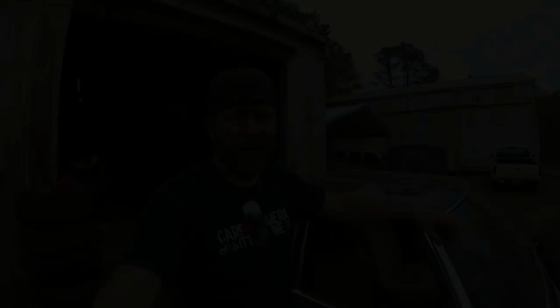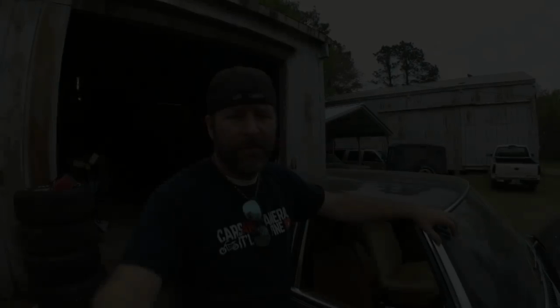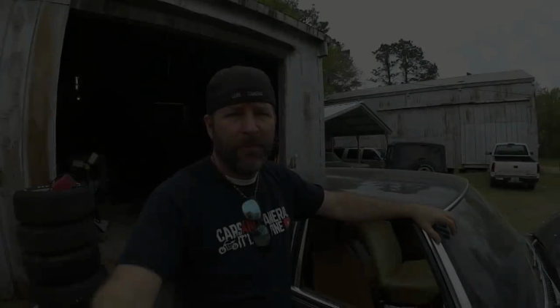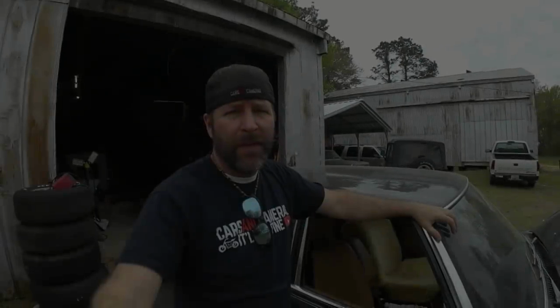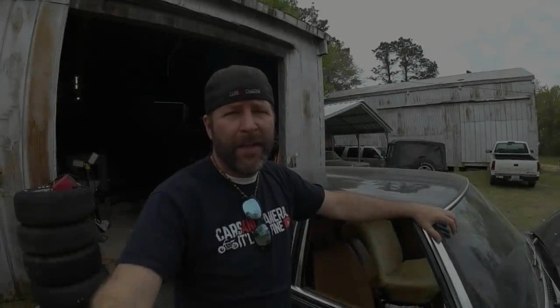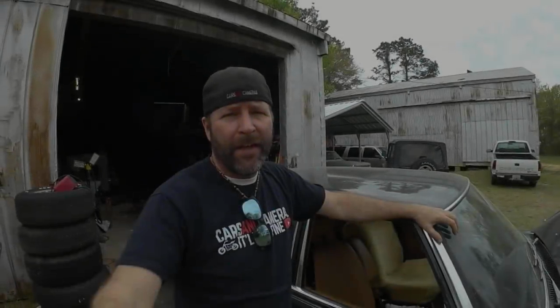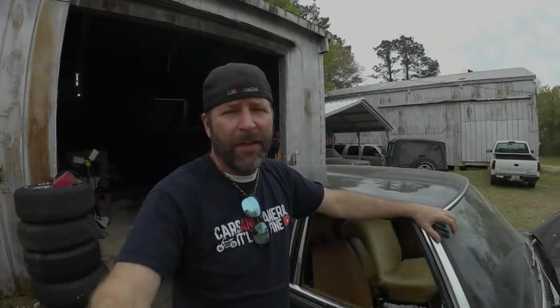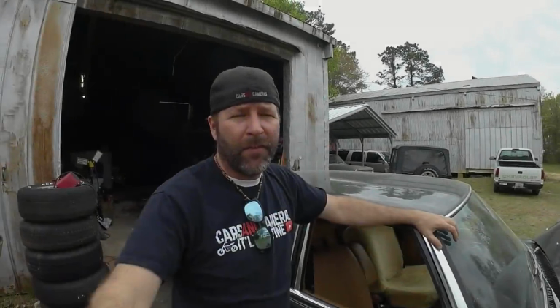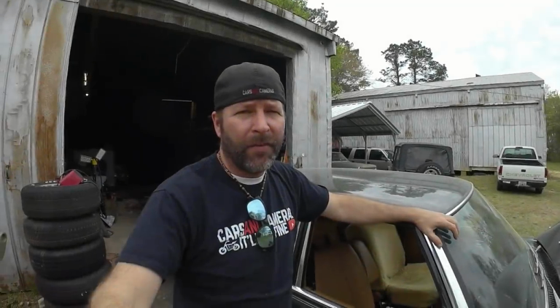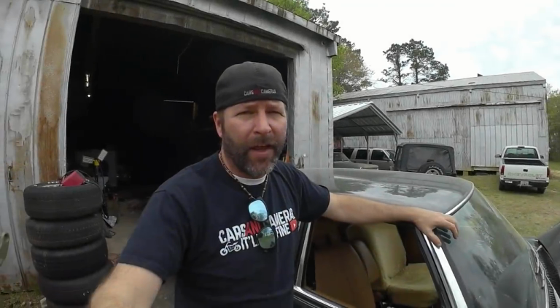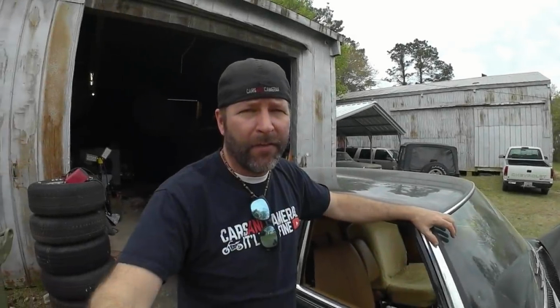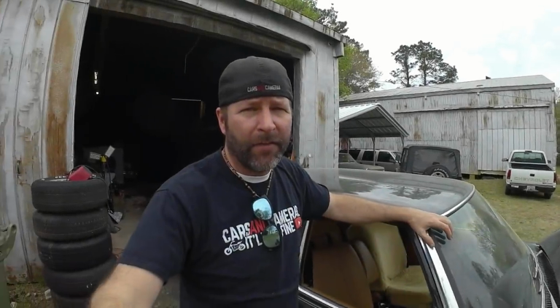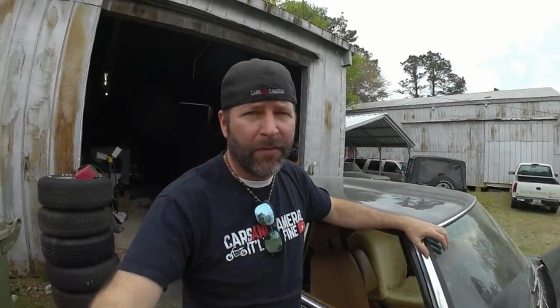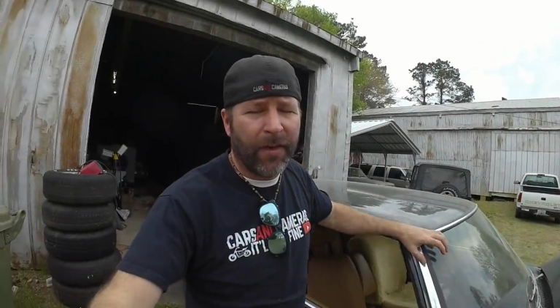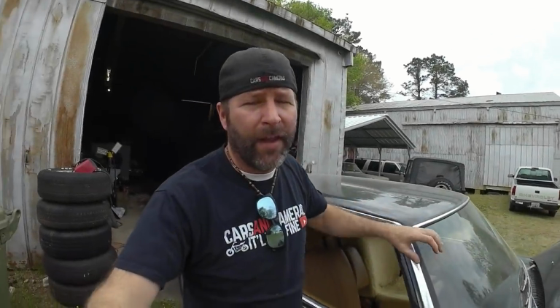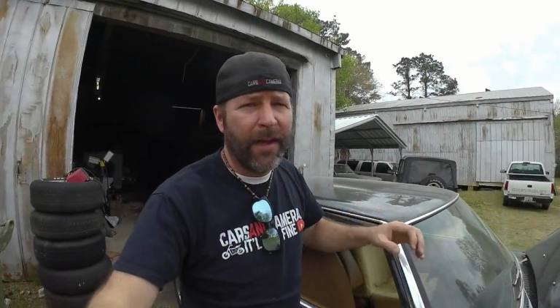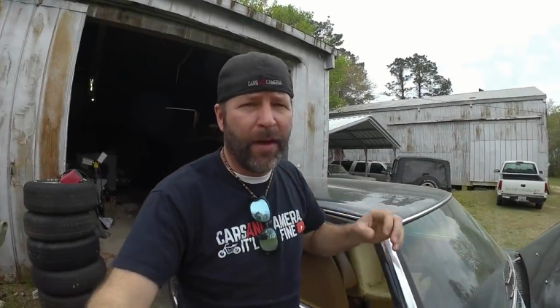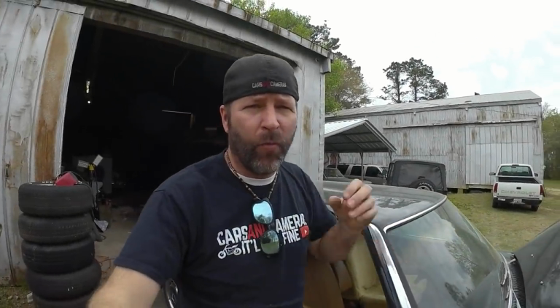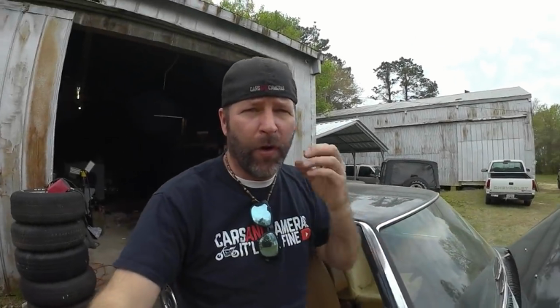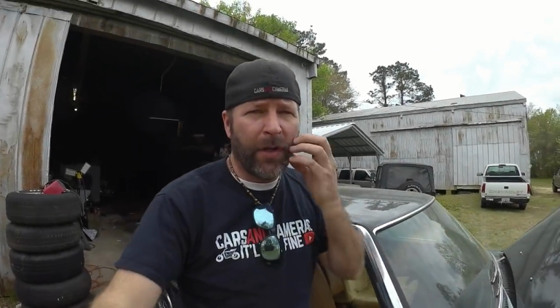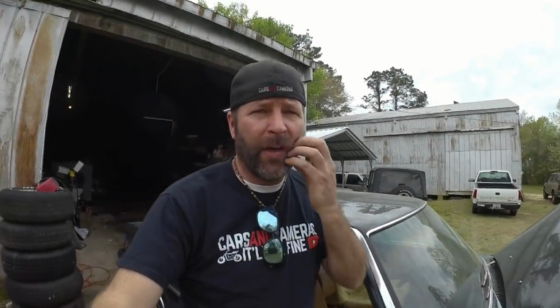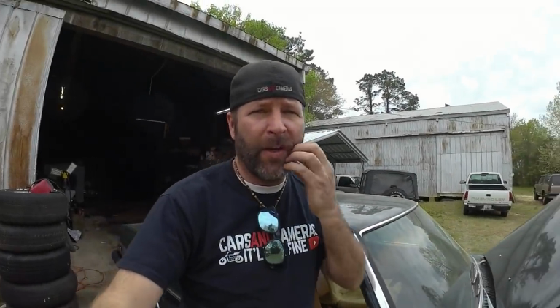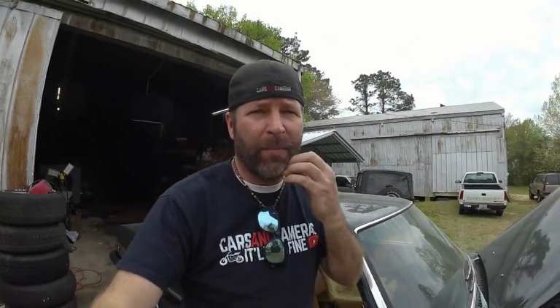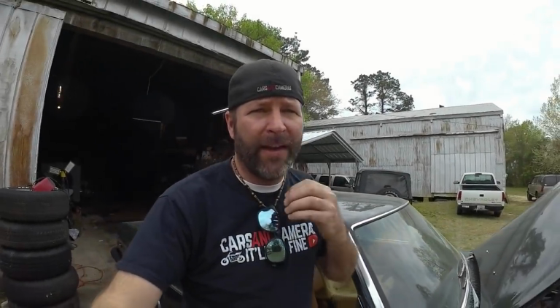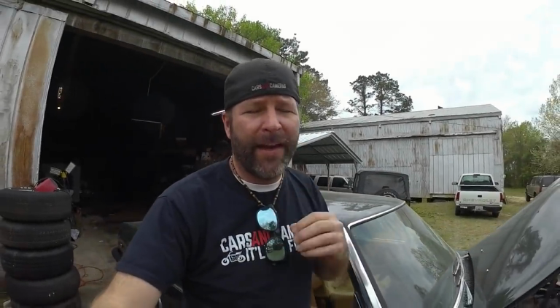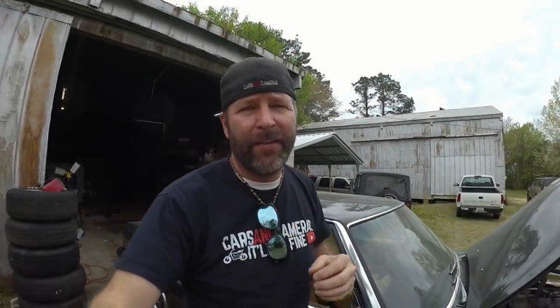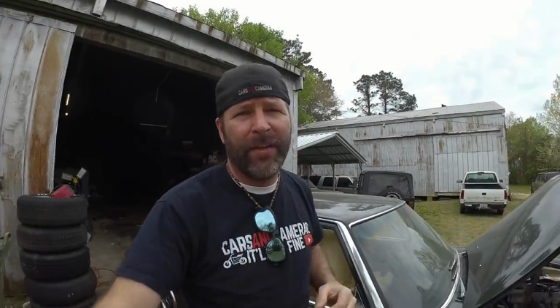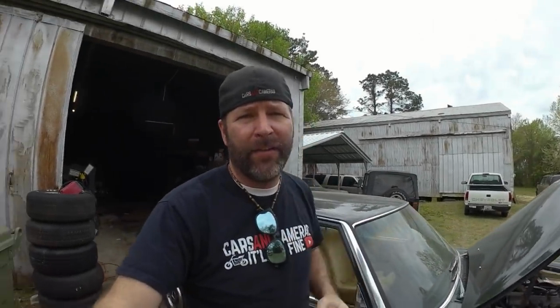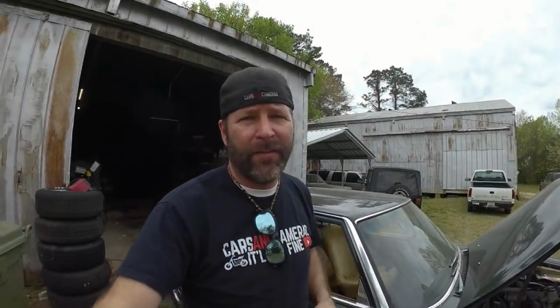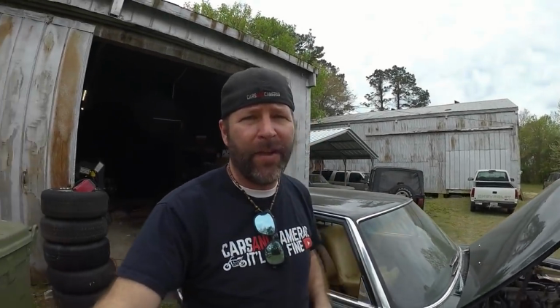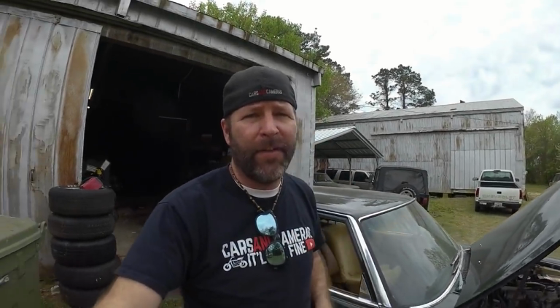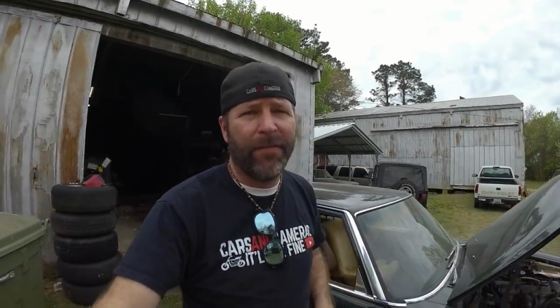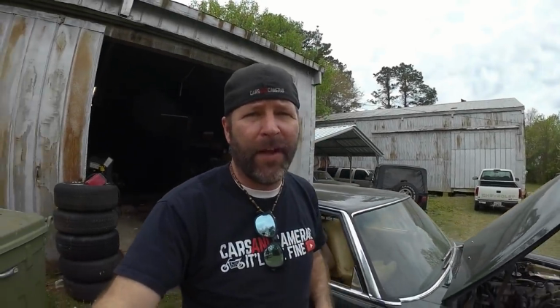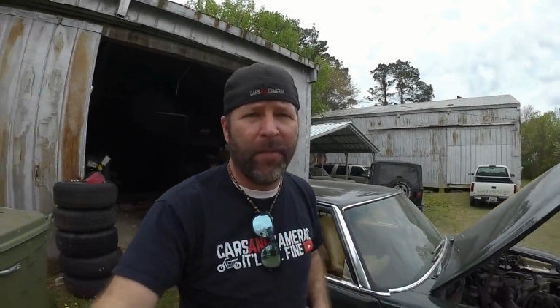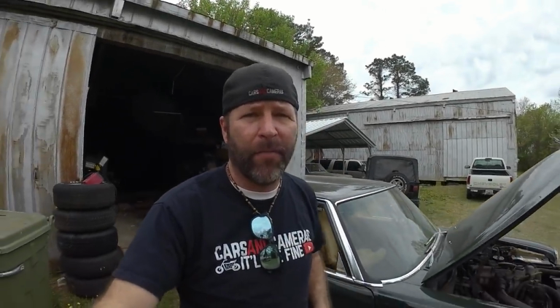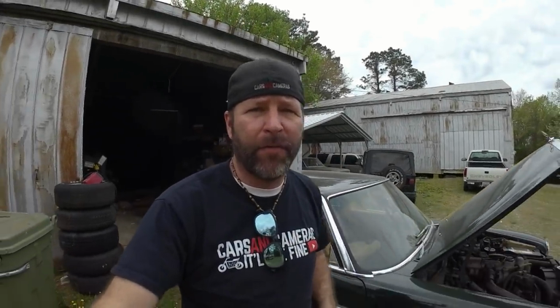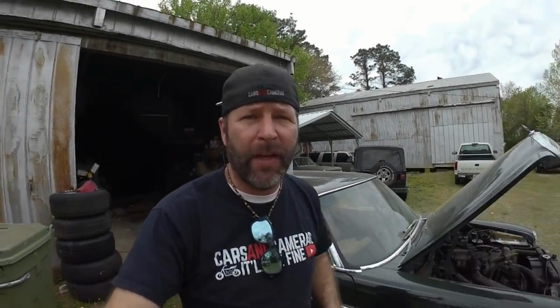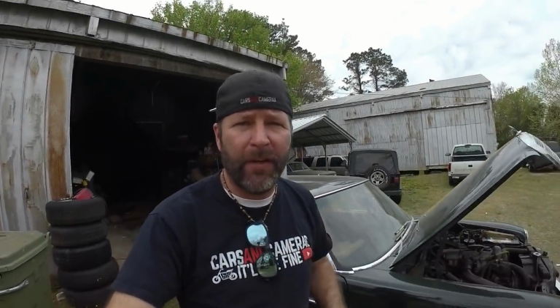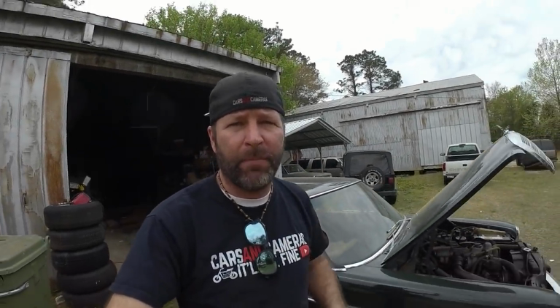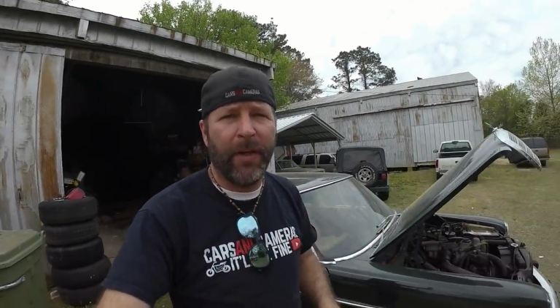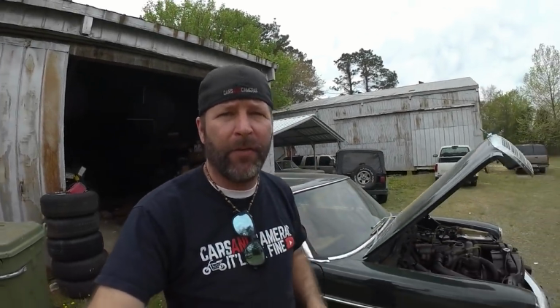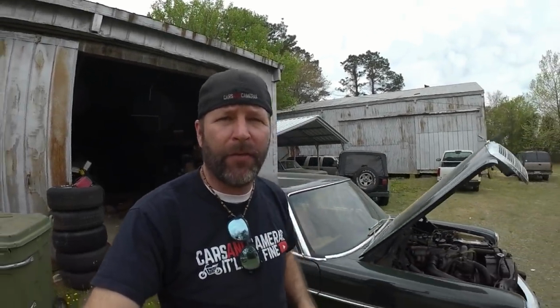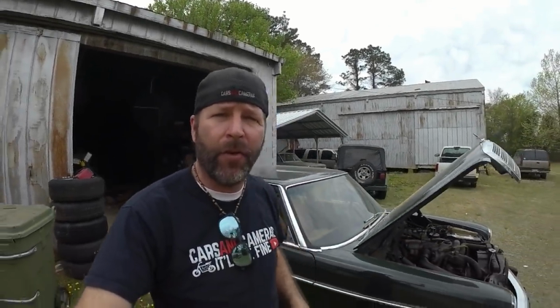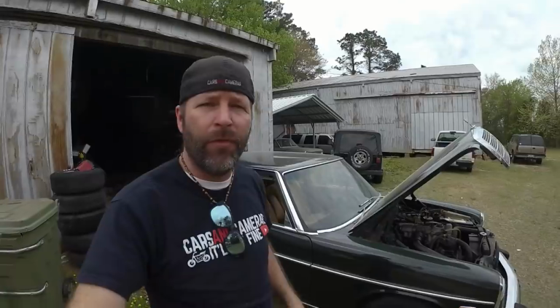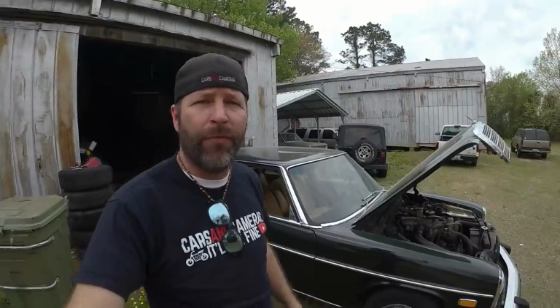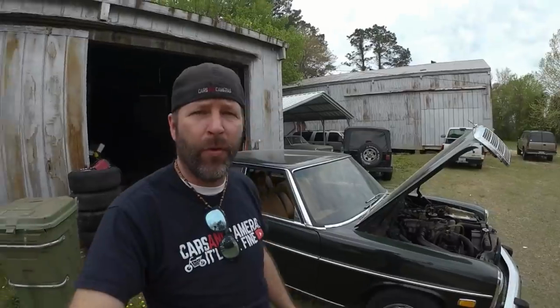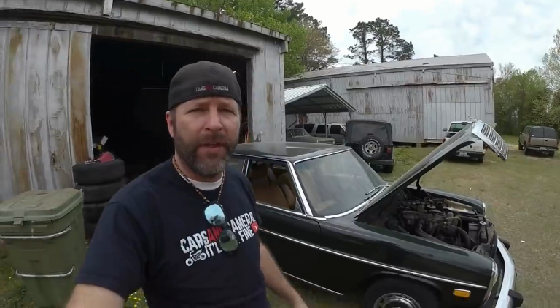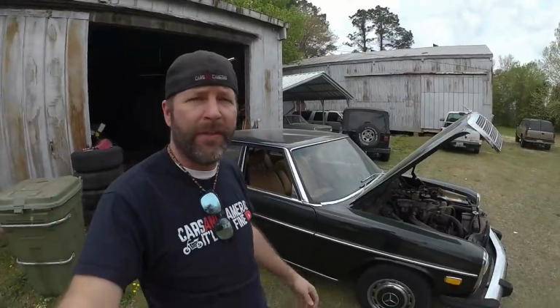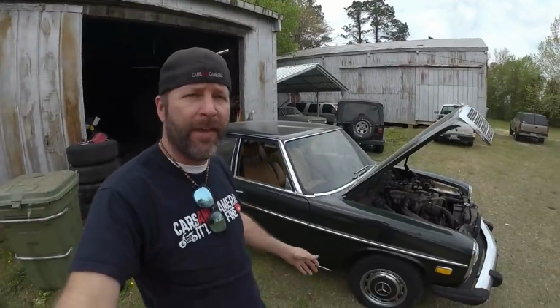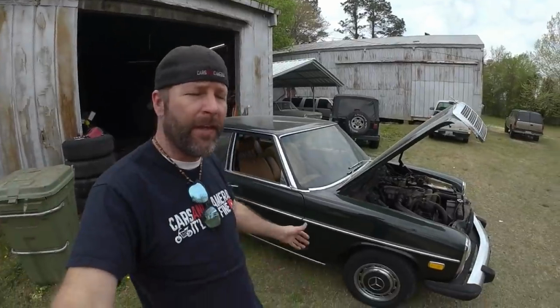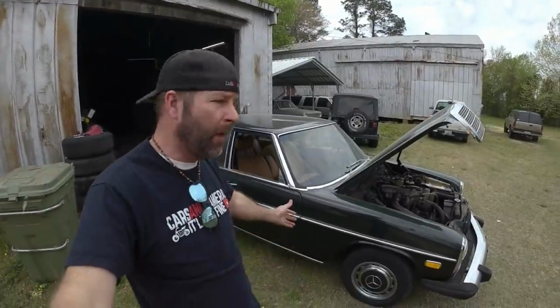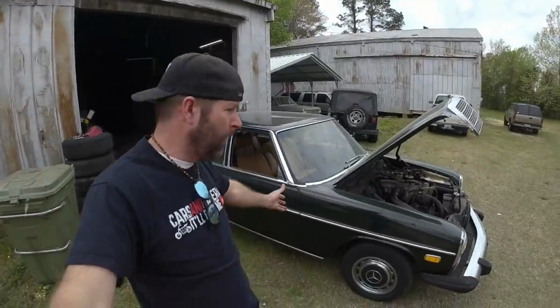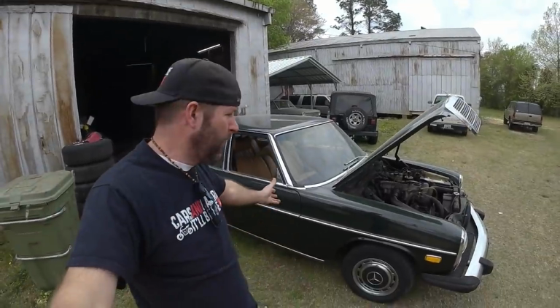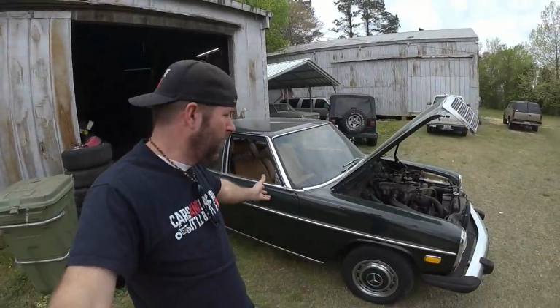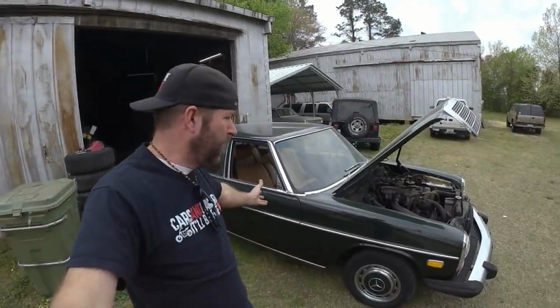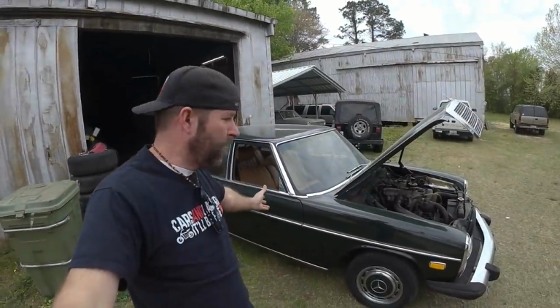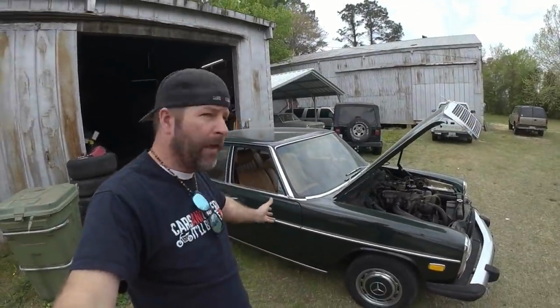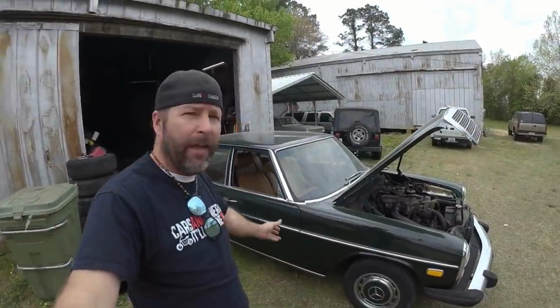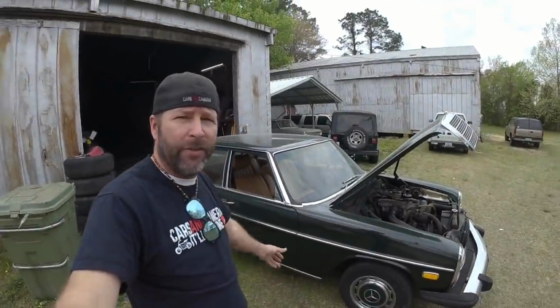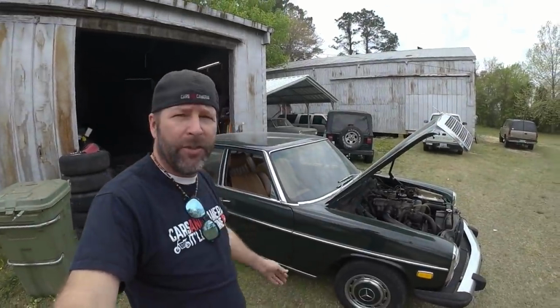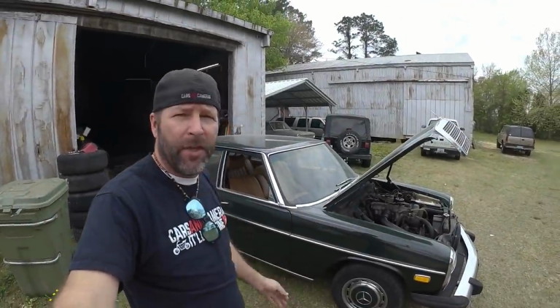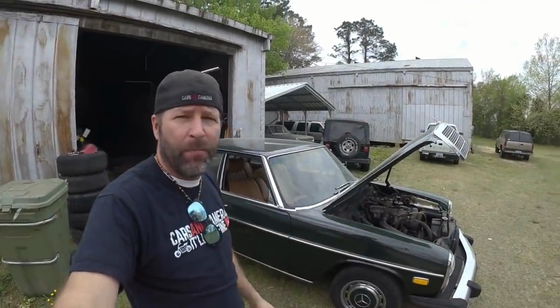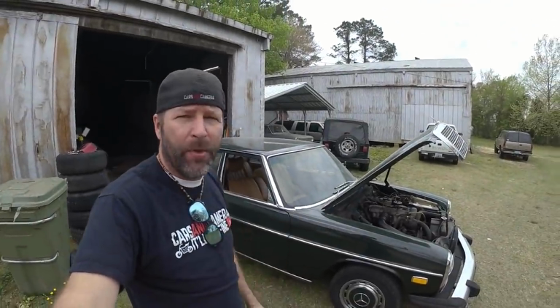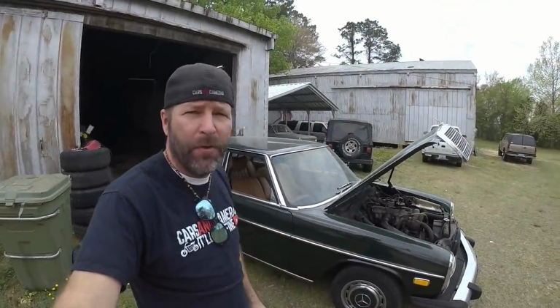Hey guys, it's Isaac. Today I'm working on my 1975 Mercedes-Benz 240D. Ain't she a beaut?